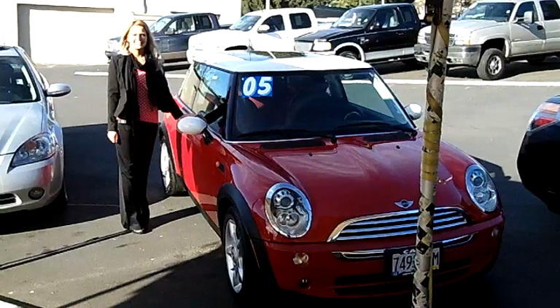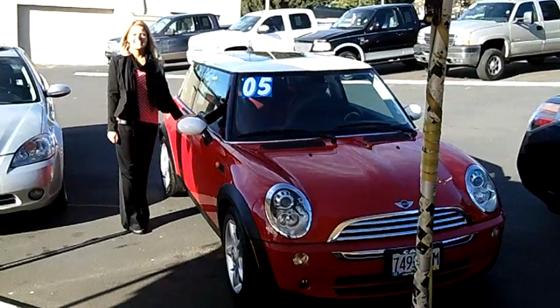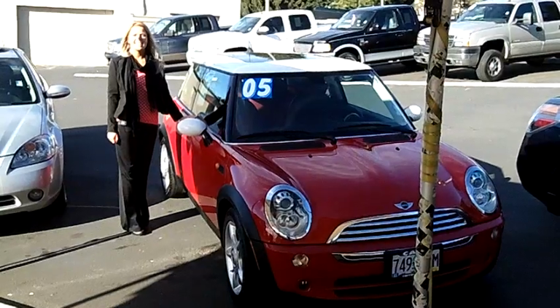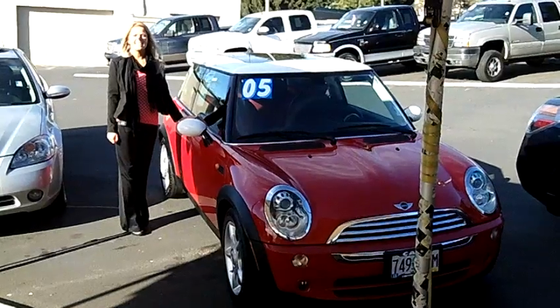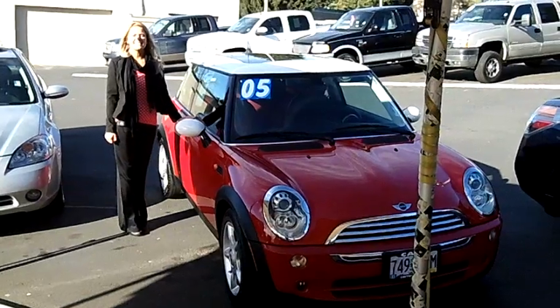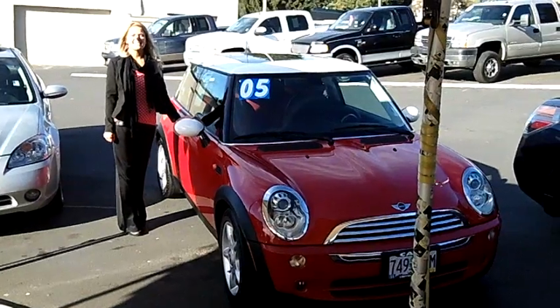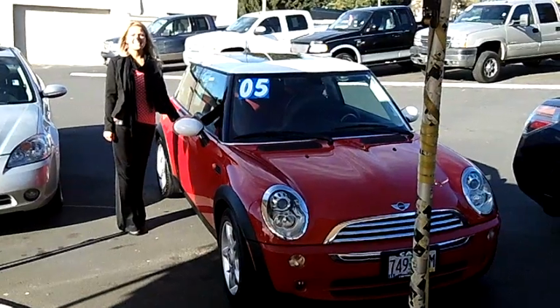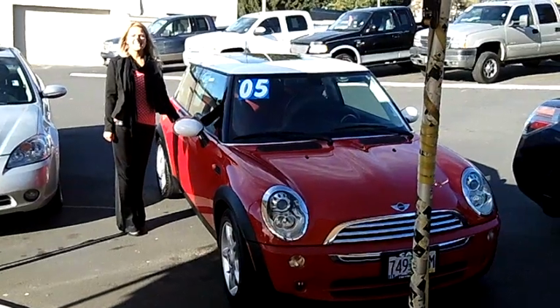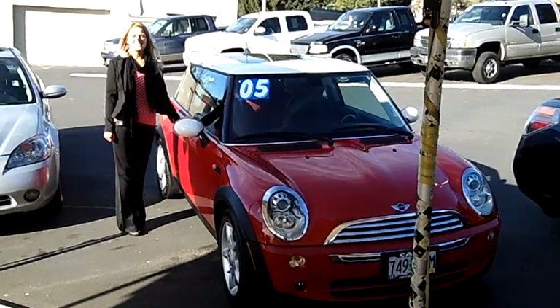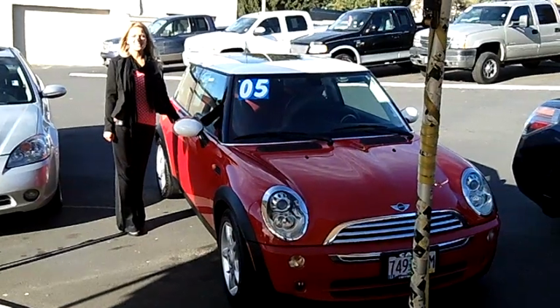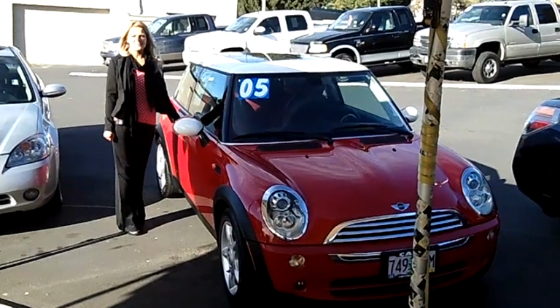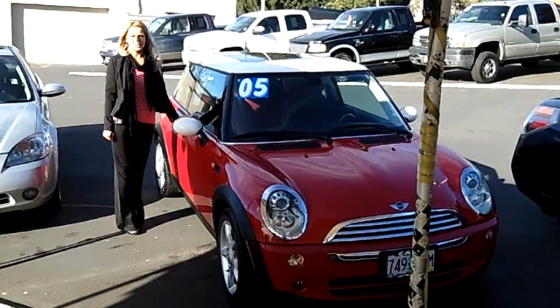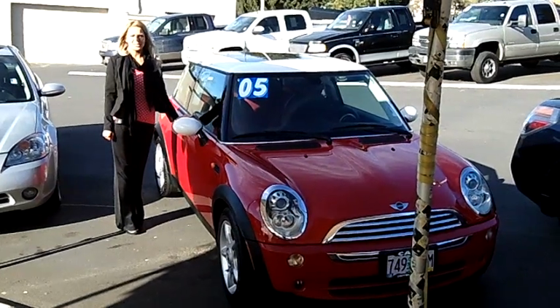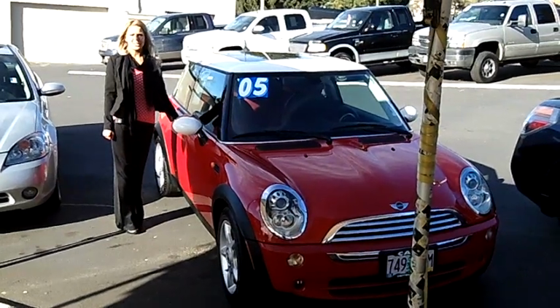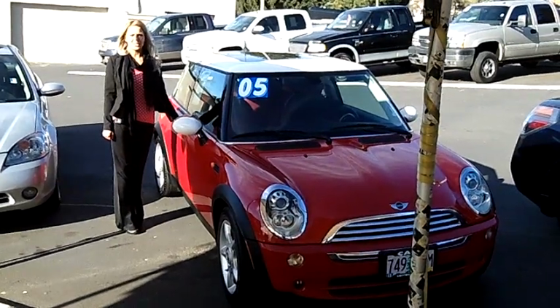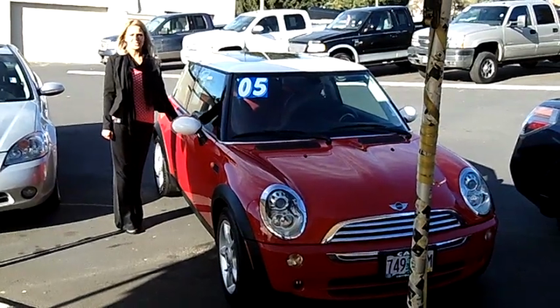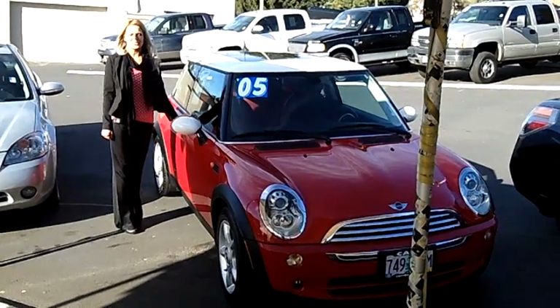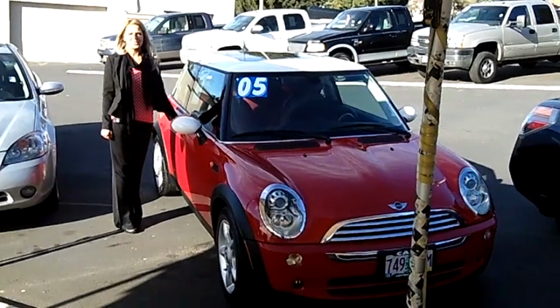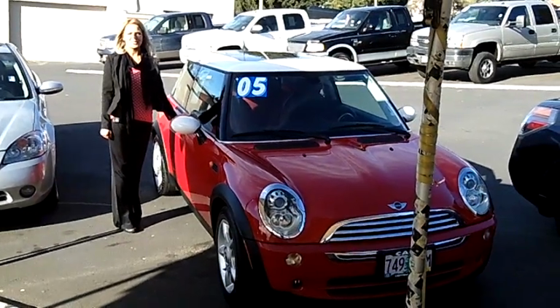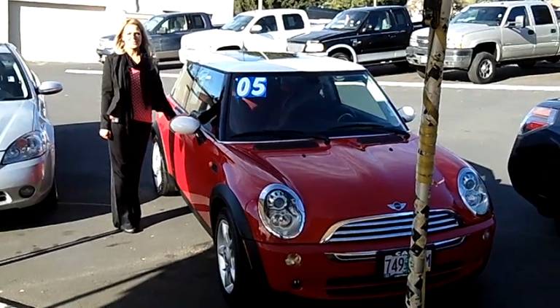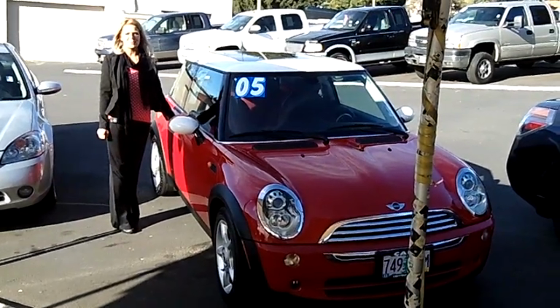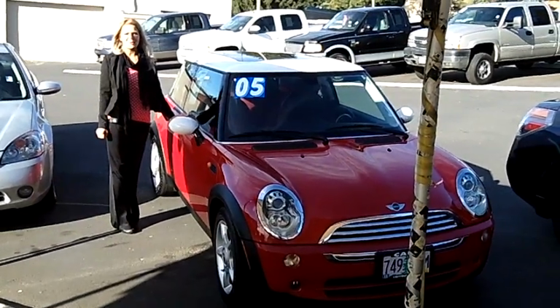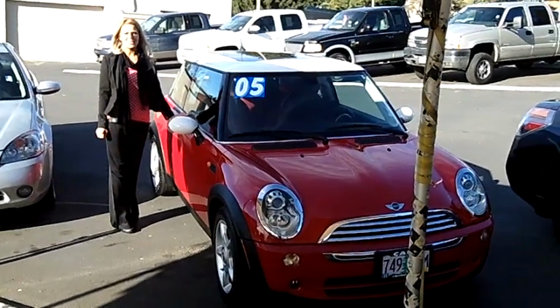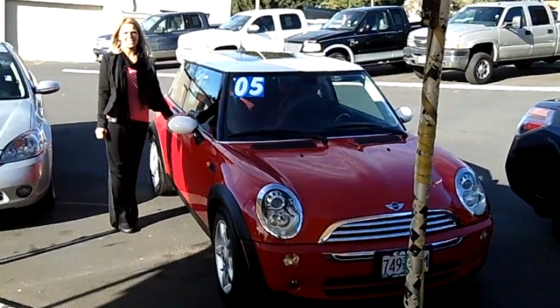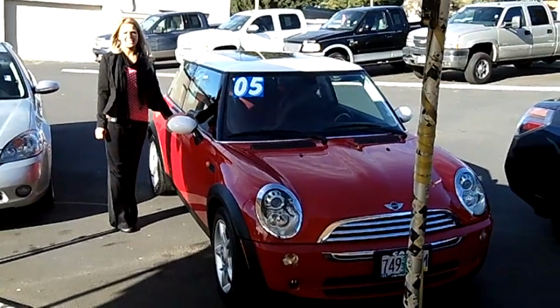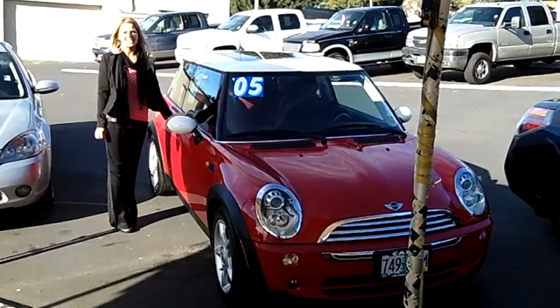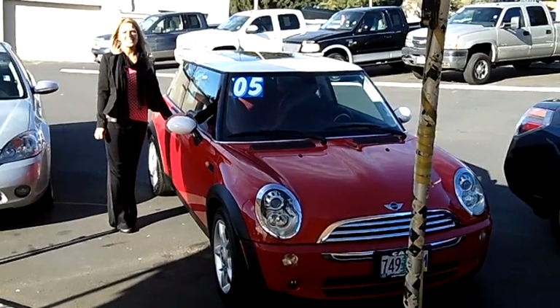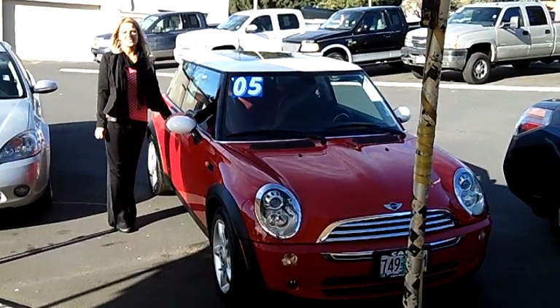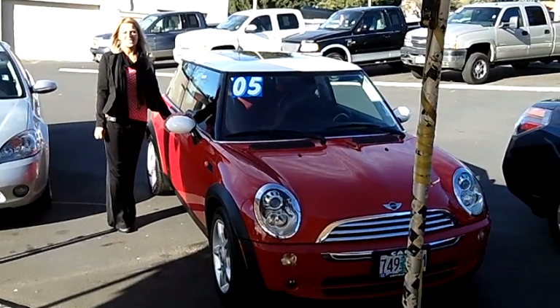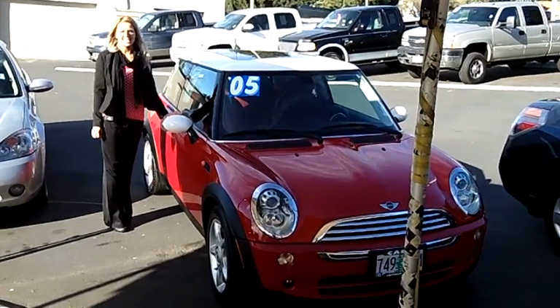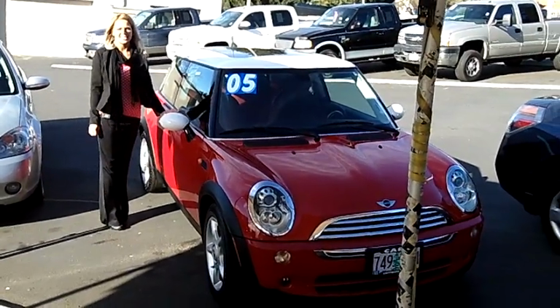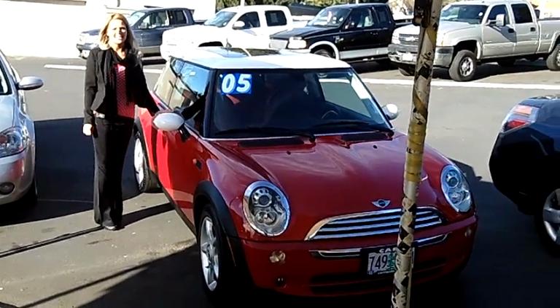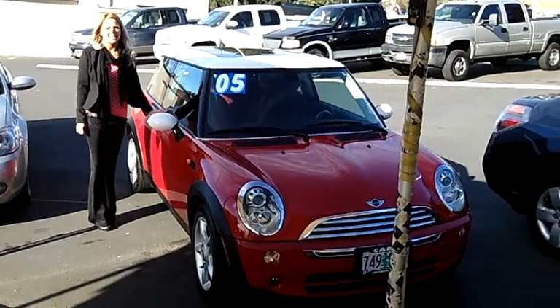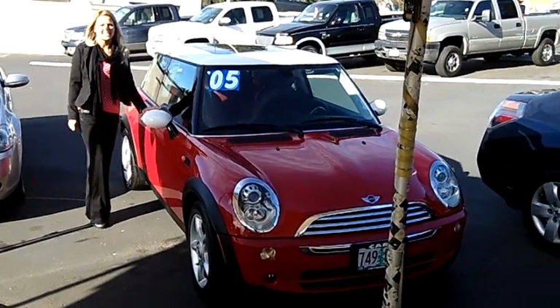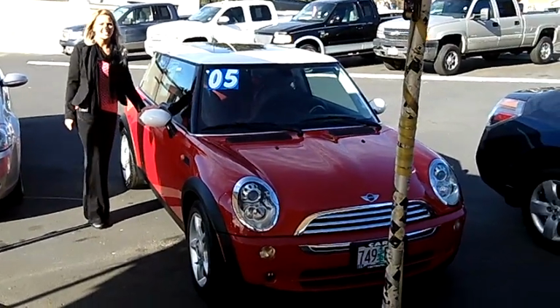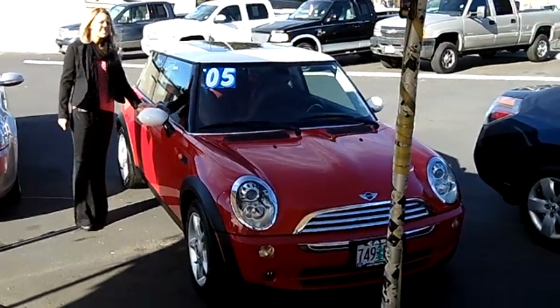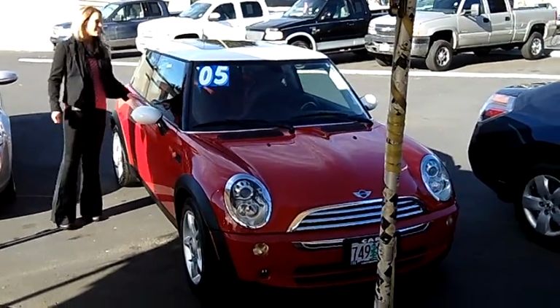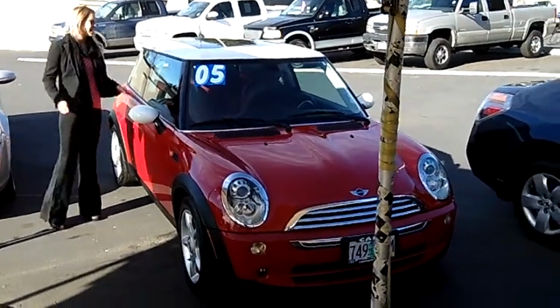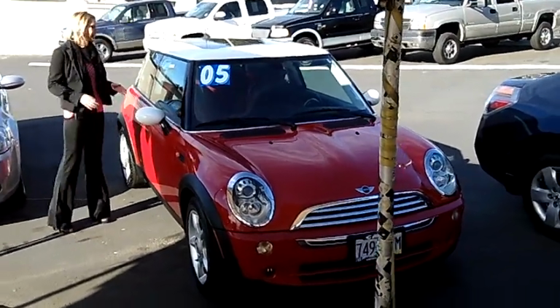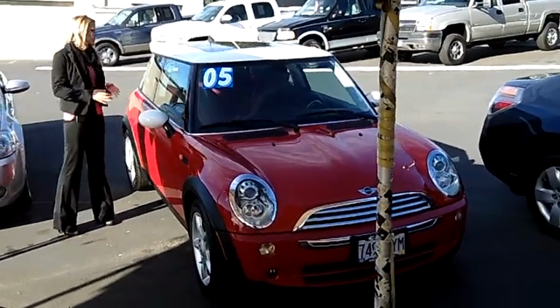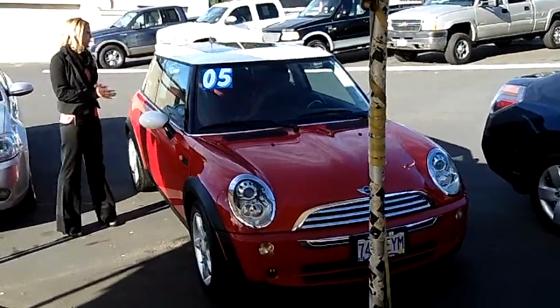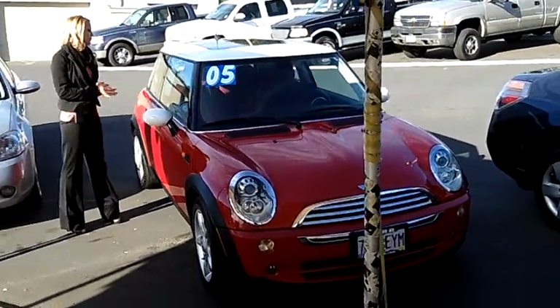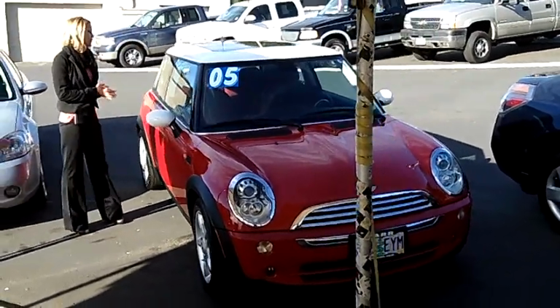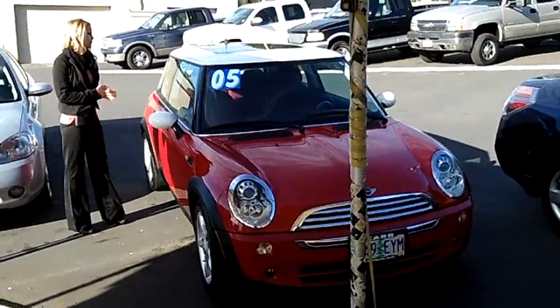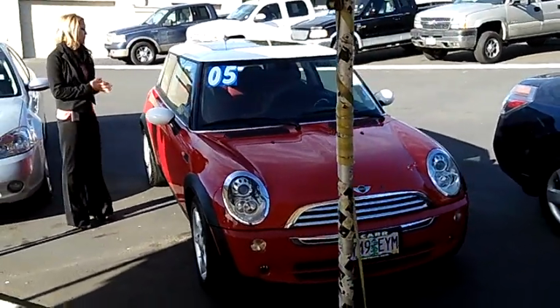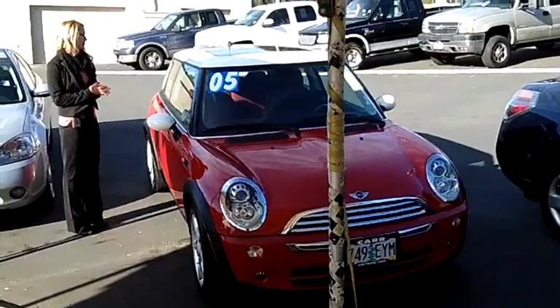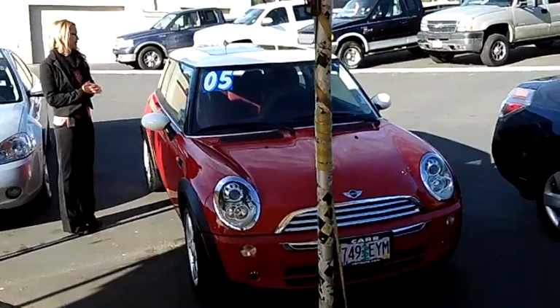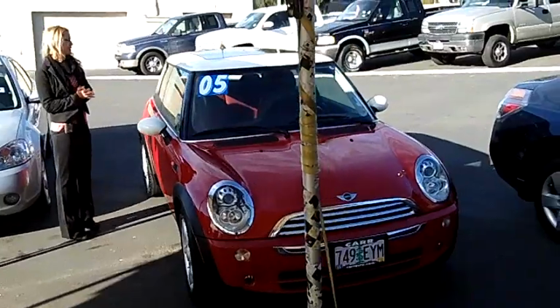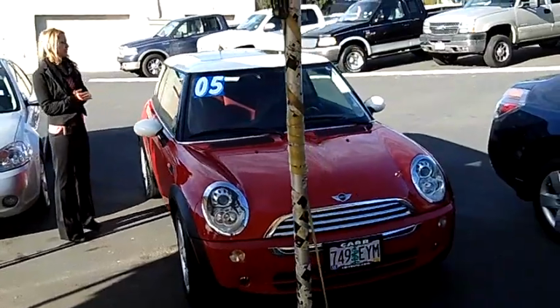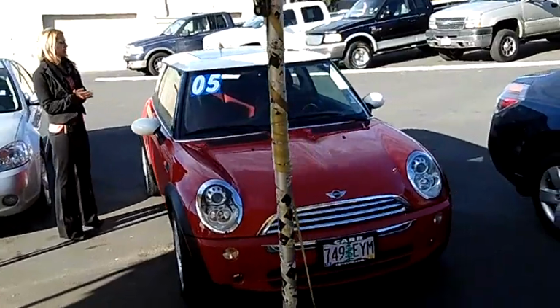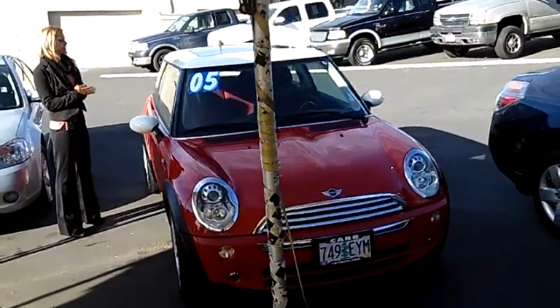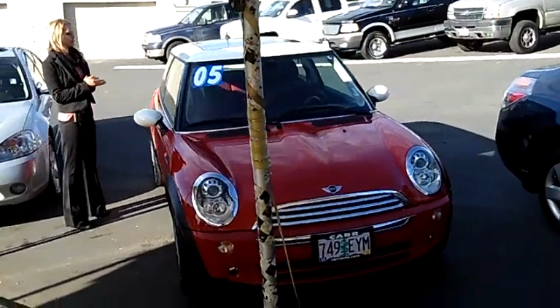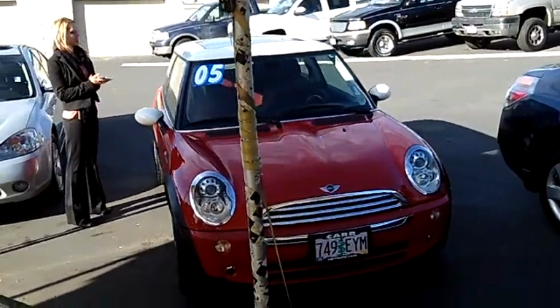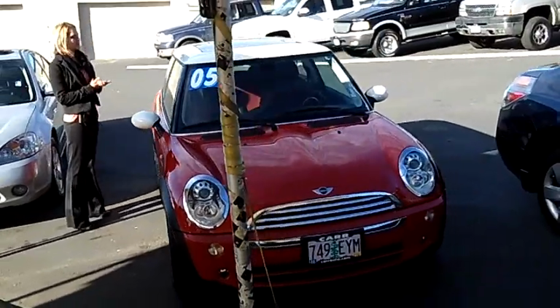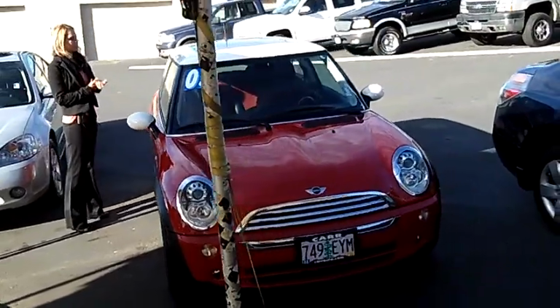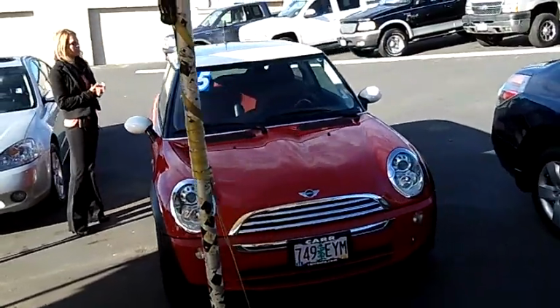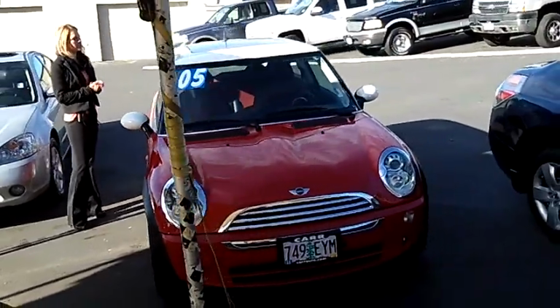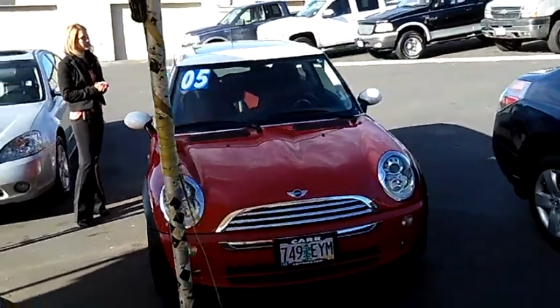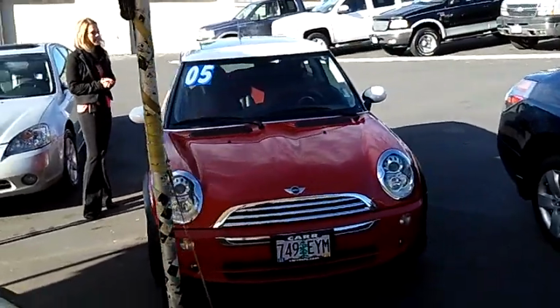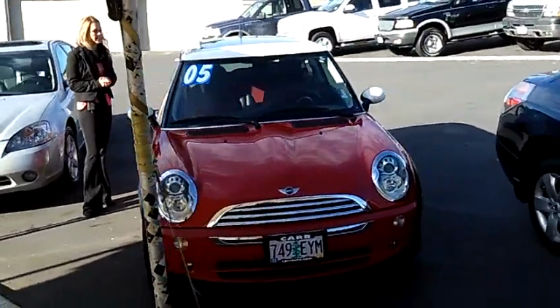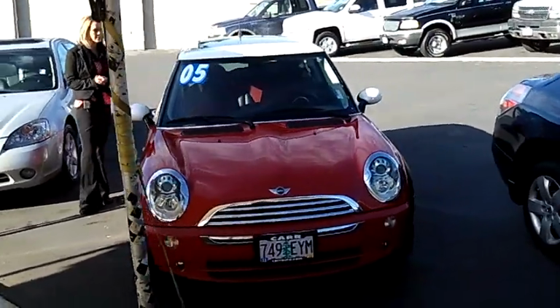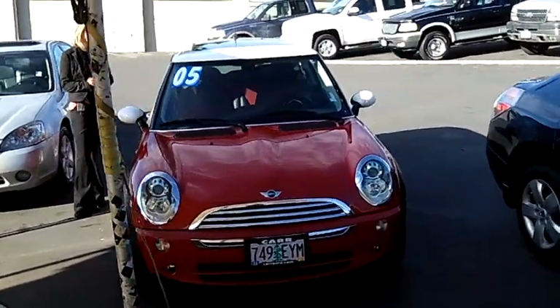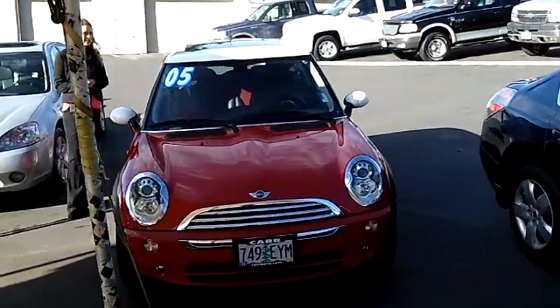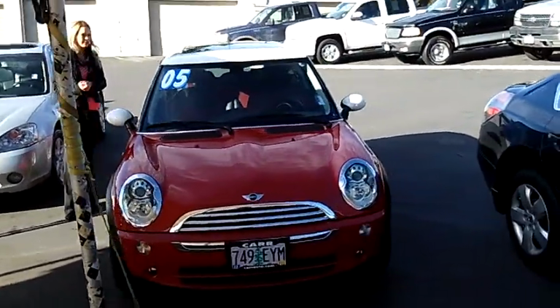Hi, this is Lacey. I'm here at Car Used Cars in Beaverton. Thanks for clicking on that link. This is your virtual tour of the 2005 Mini Cooper Hatchback.